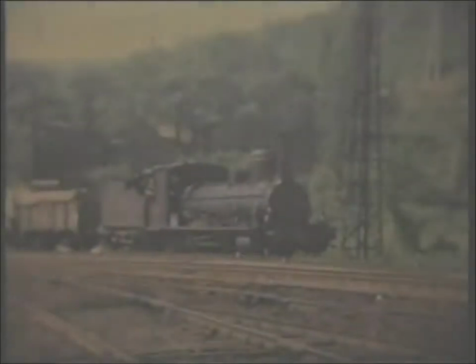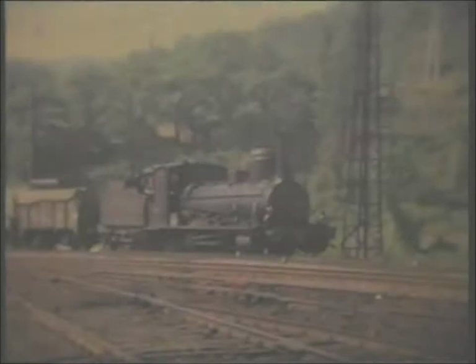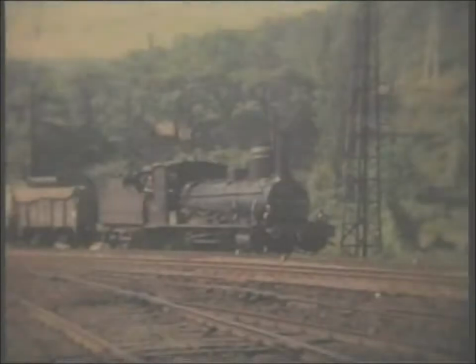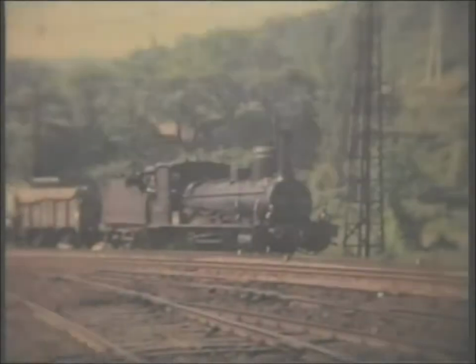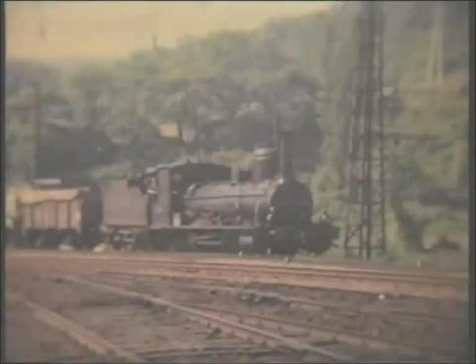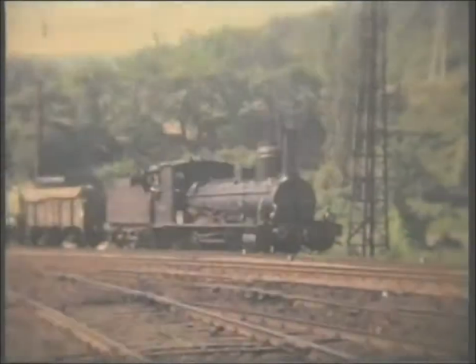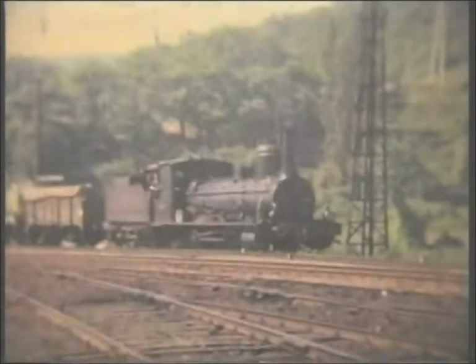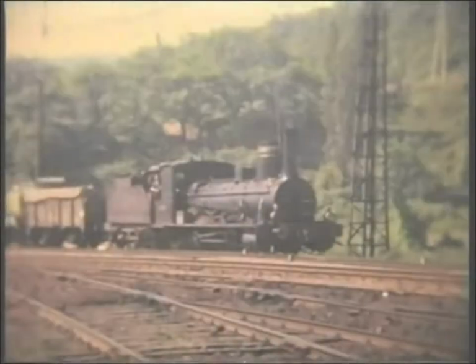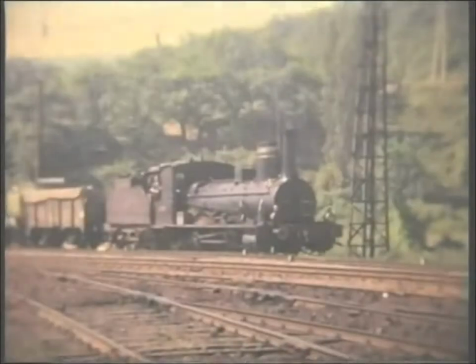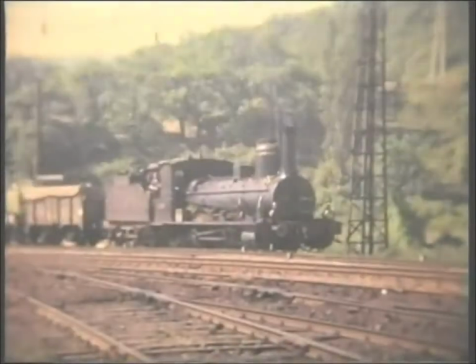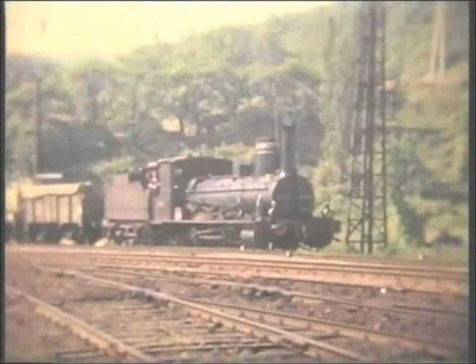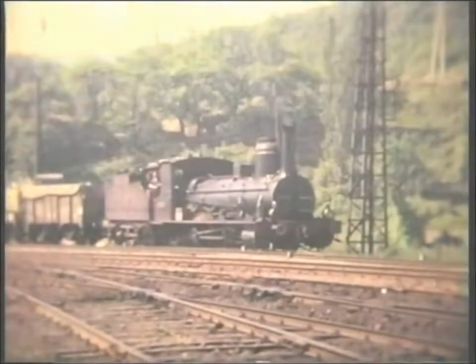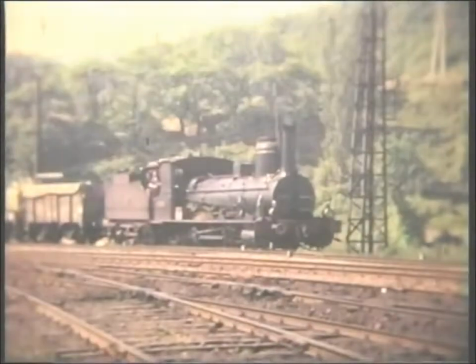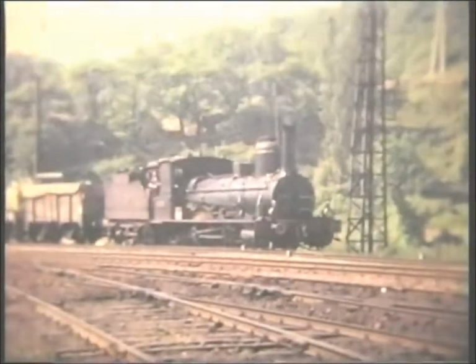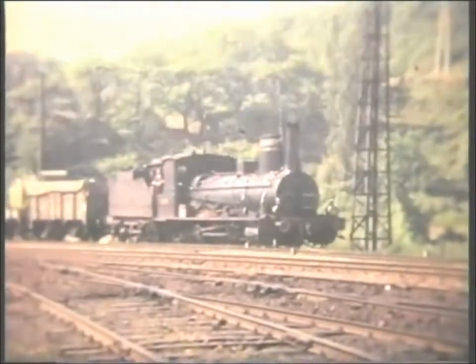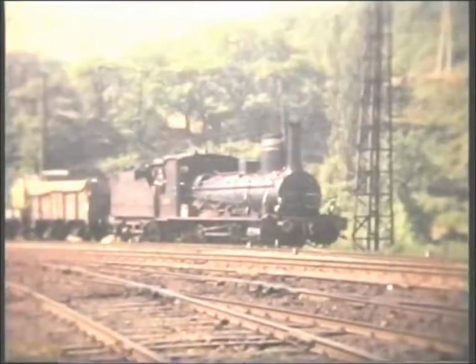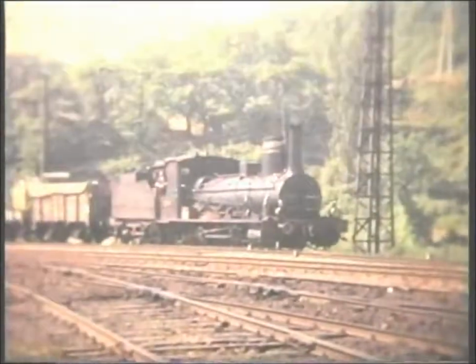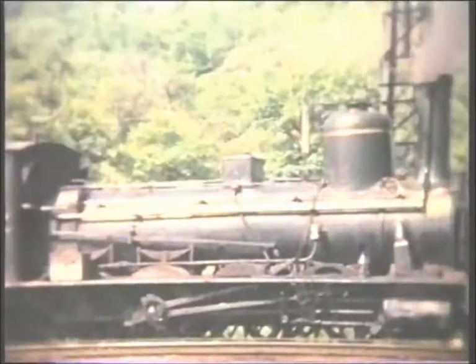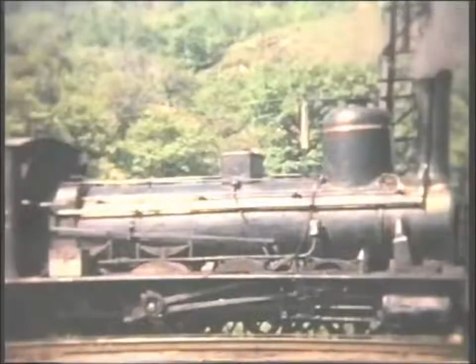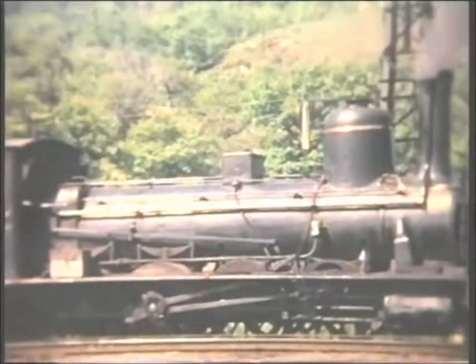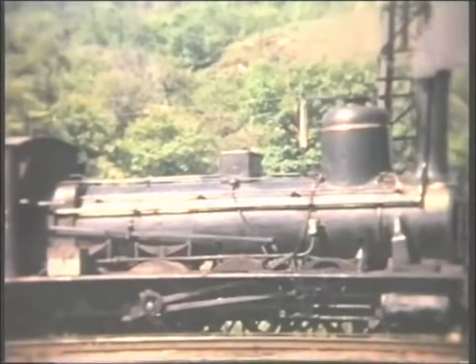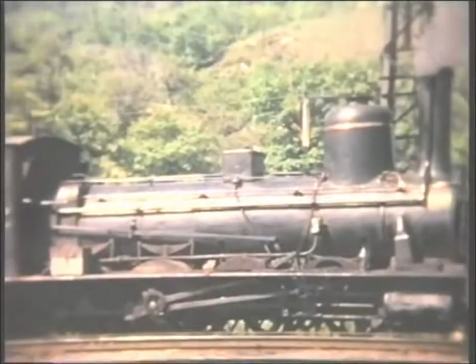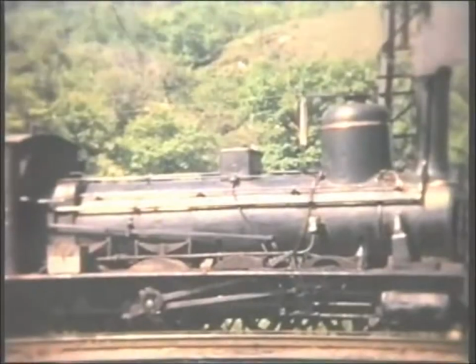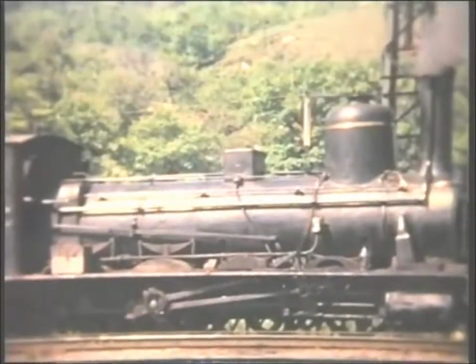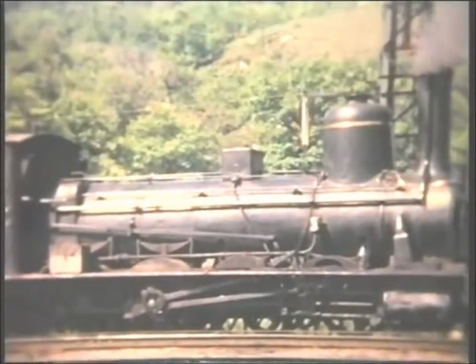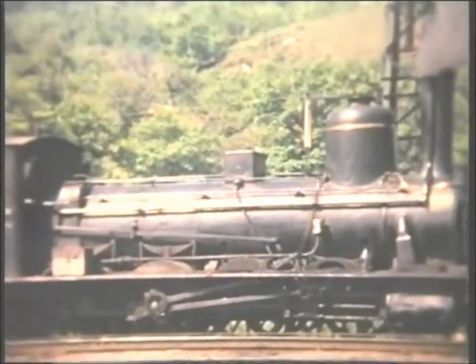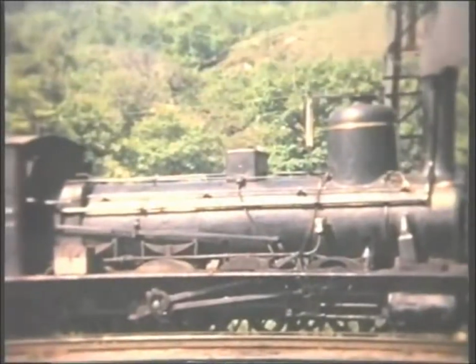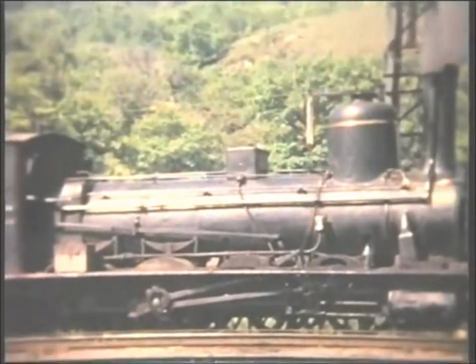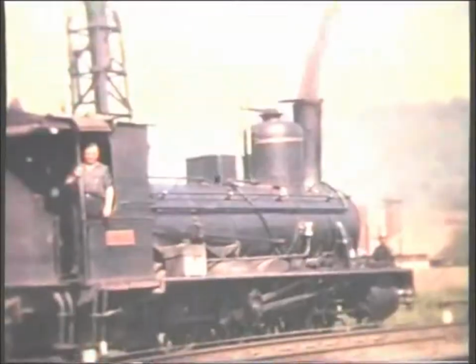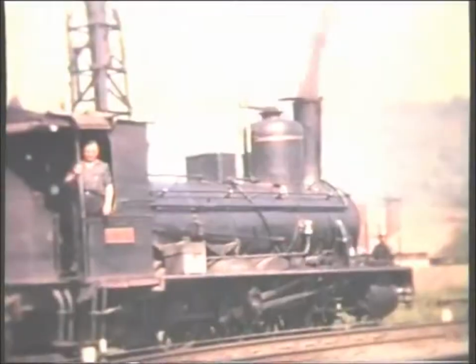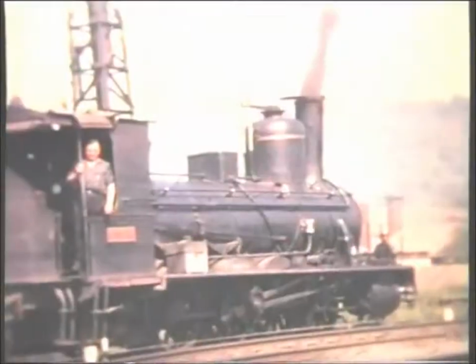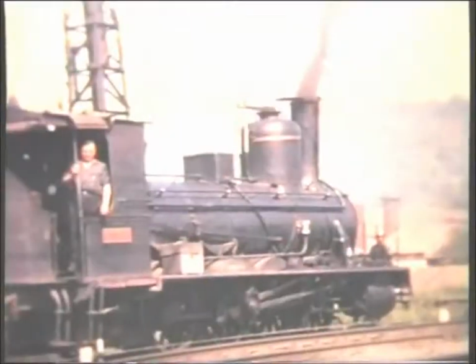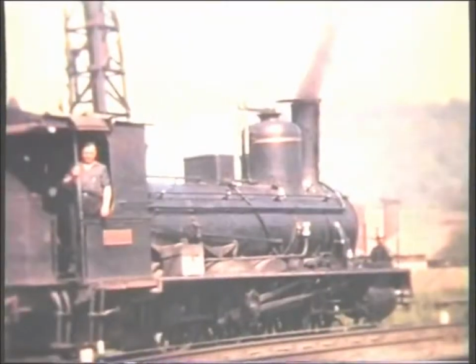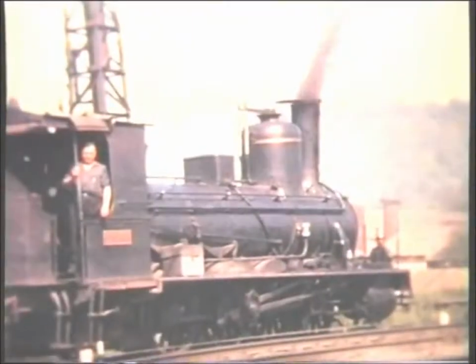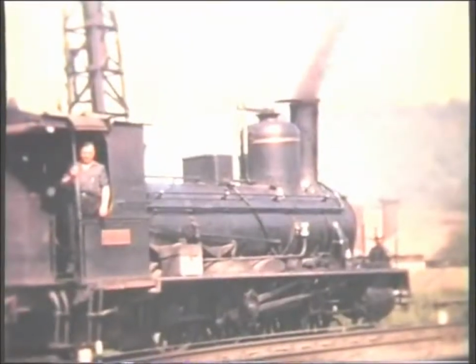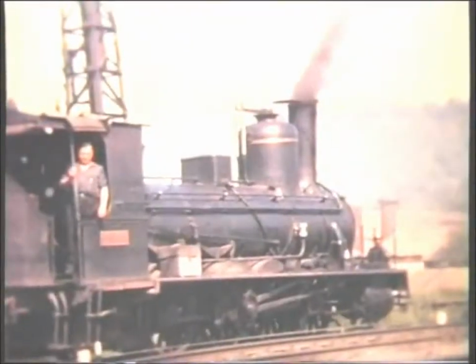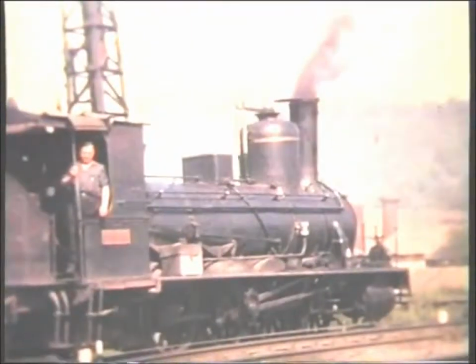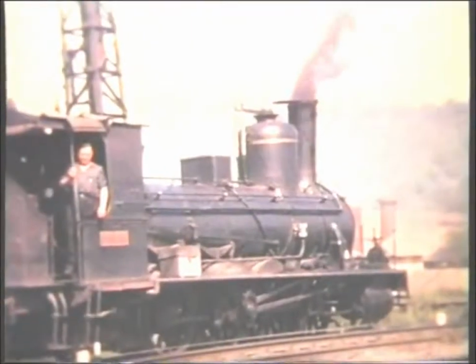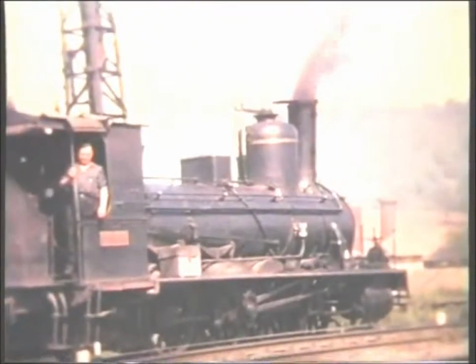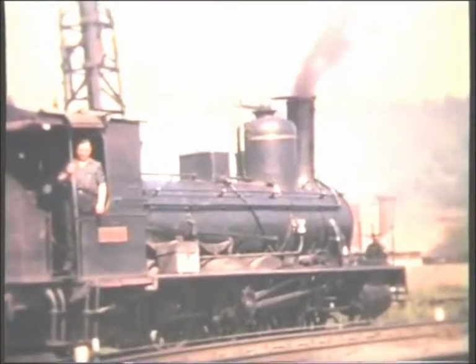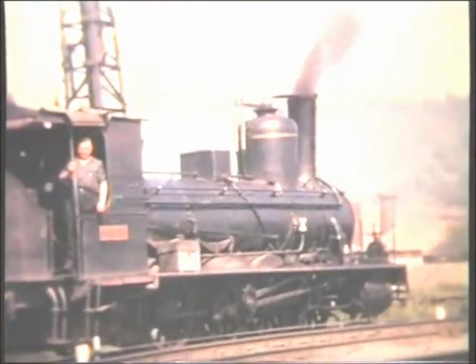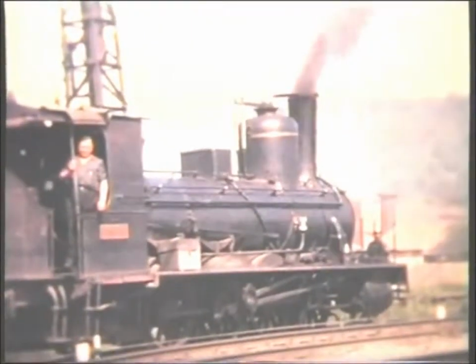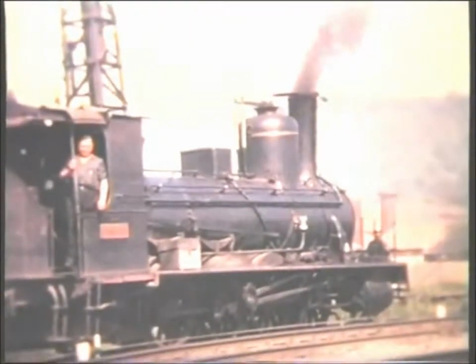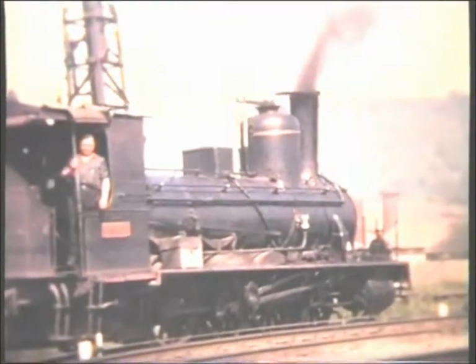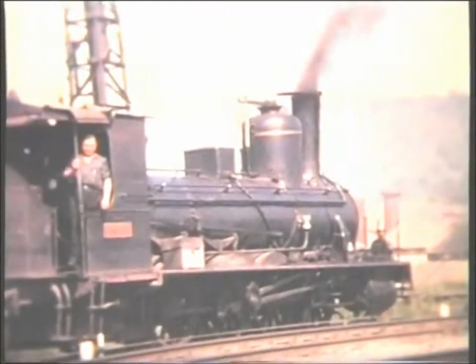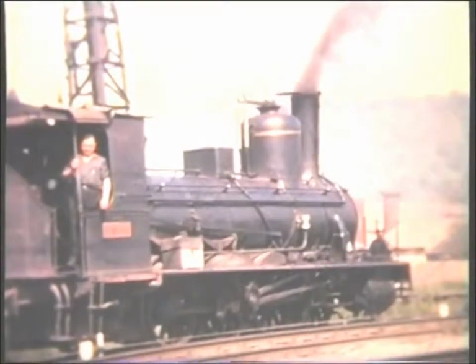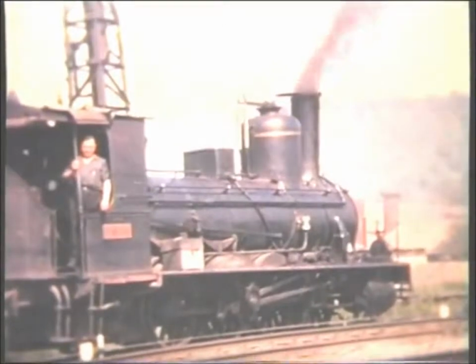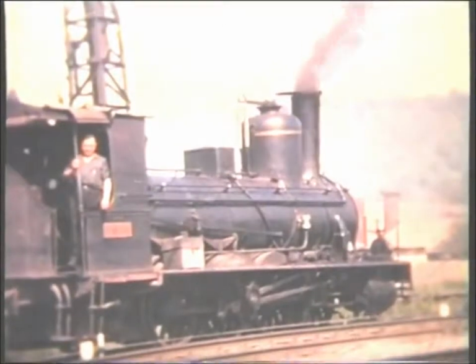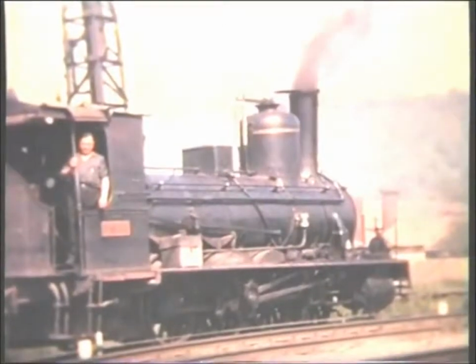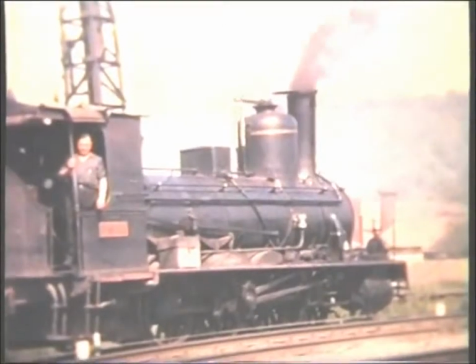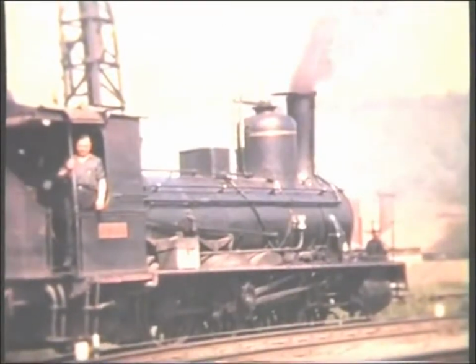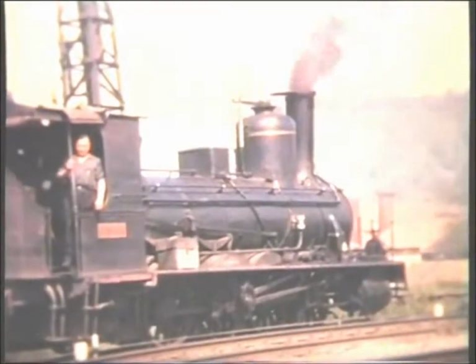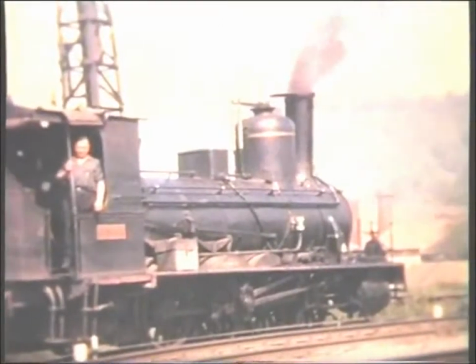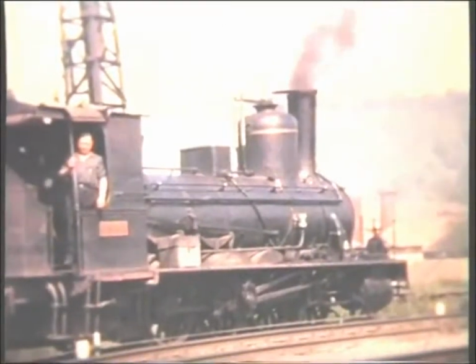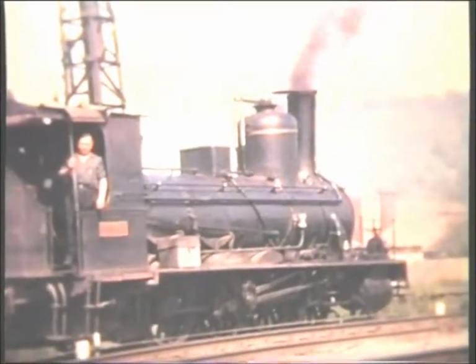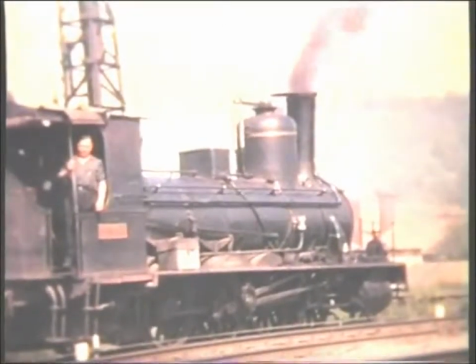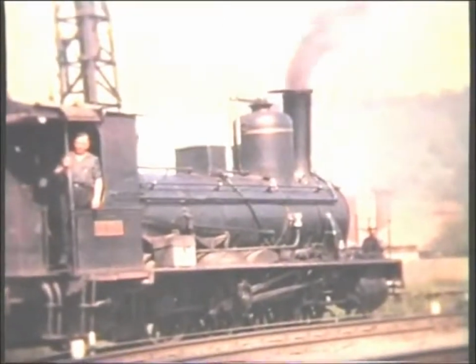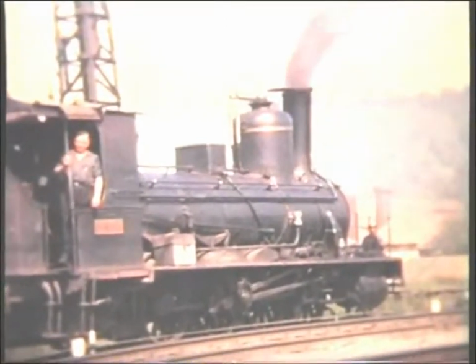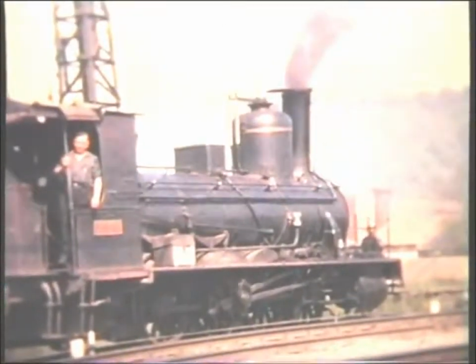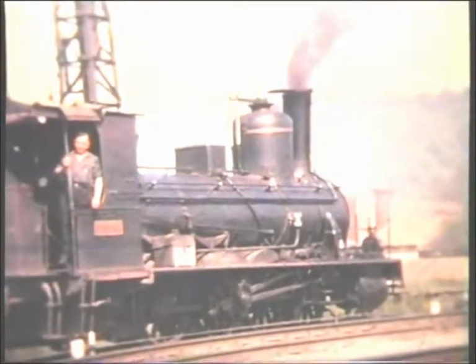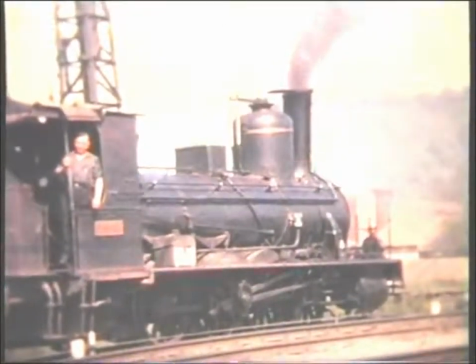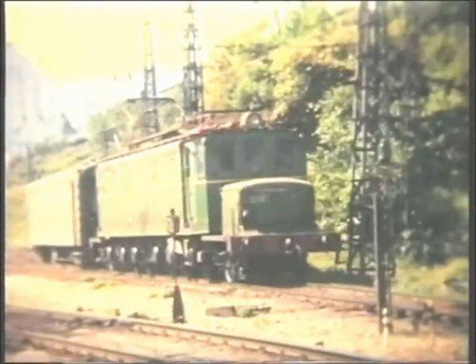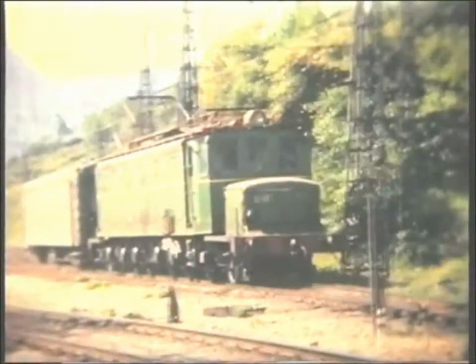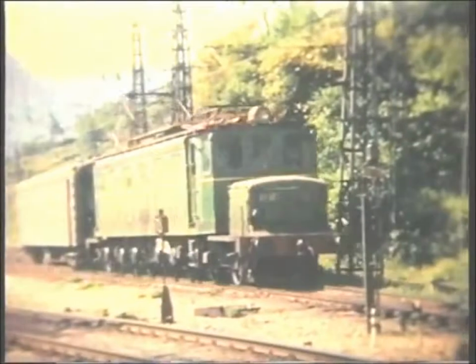Our review of the RENFI, the Spanish broad gauge system, commences with some 1965 scenes from the MLS archive.